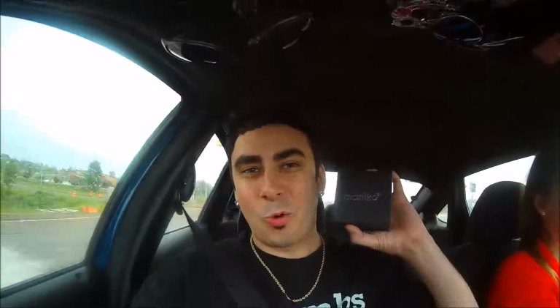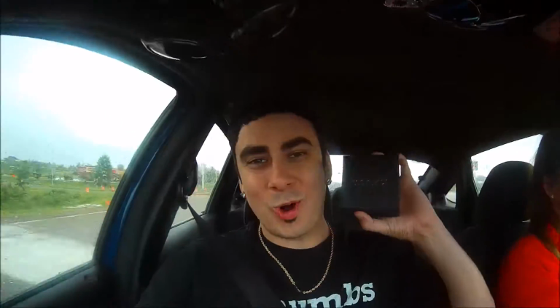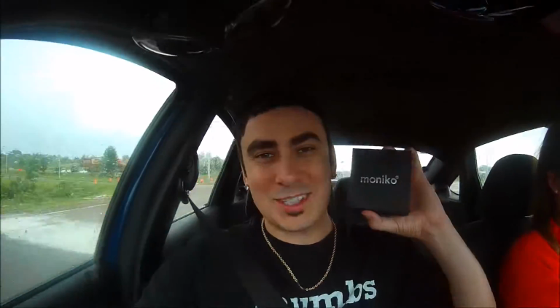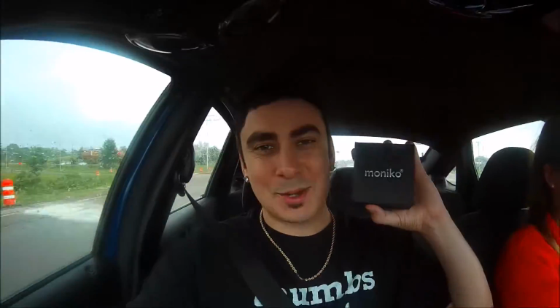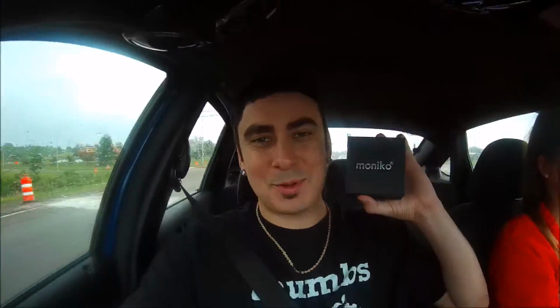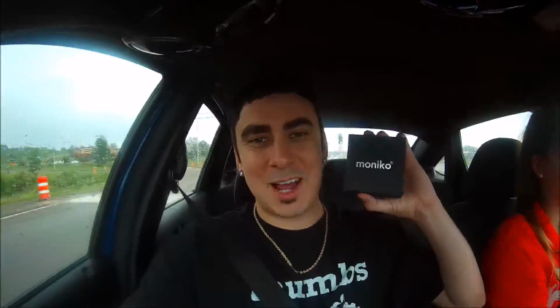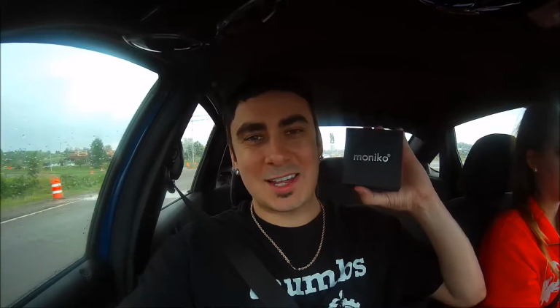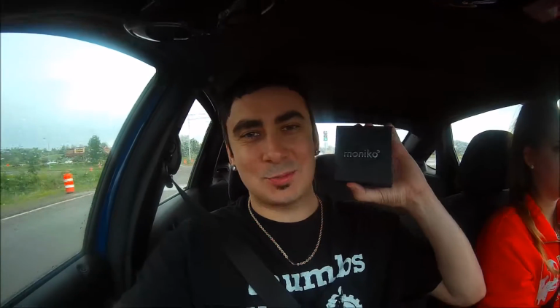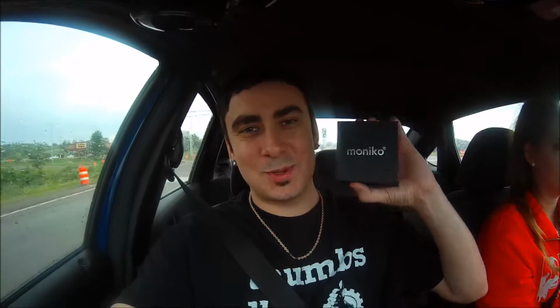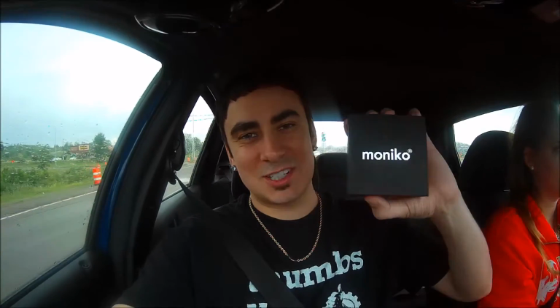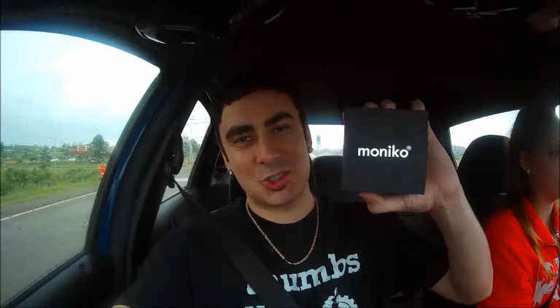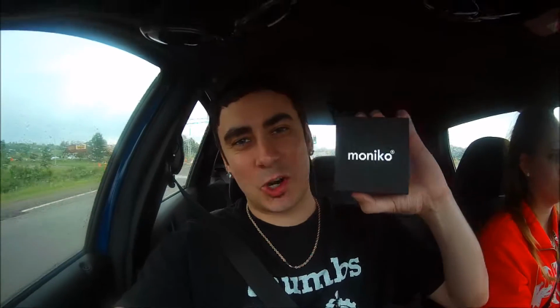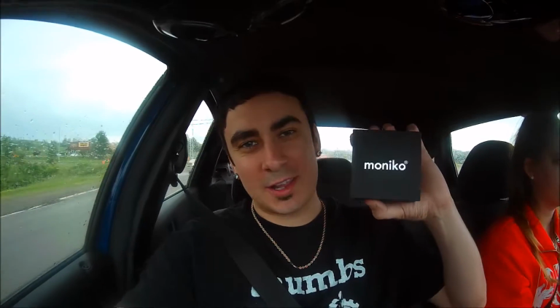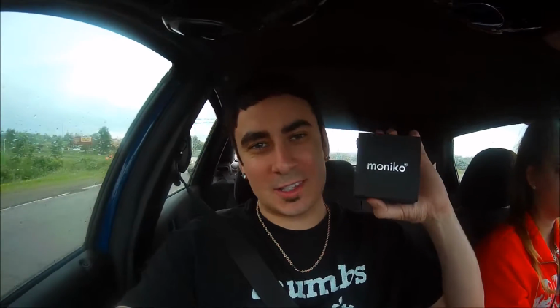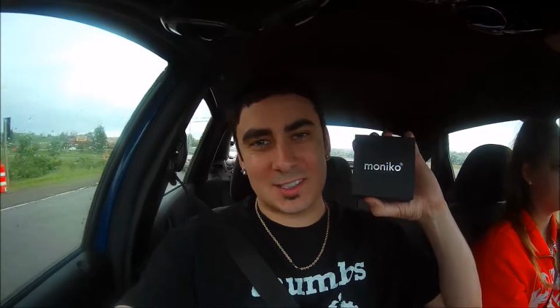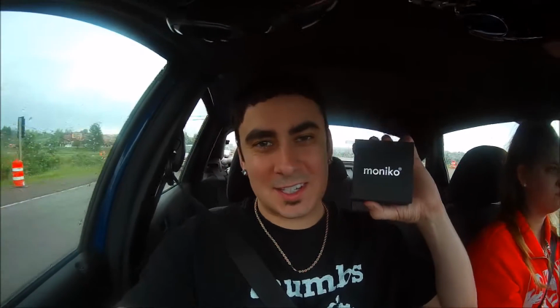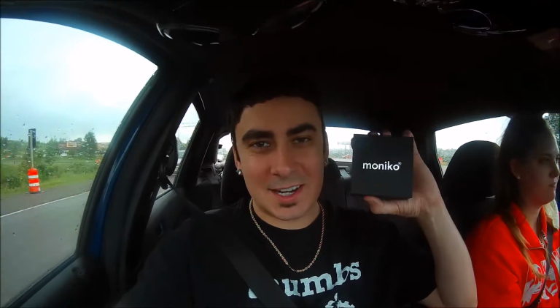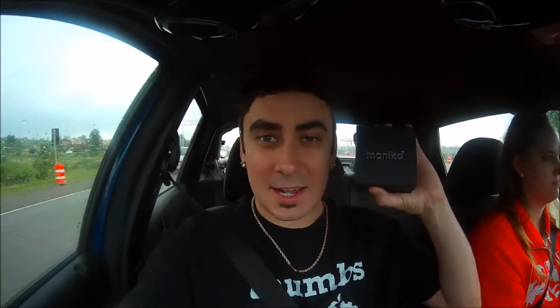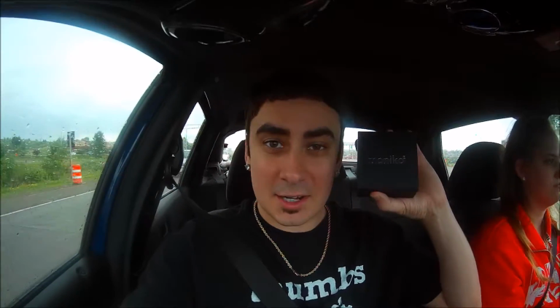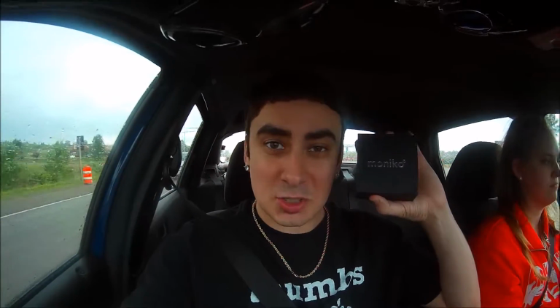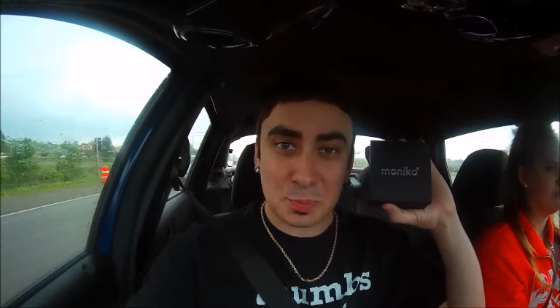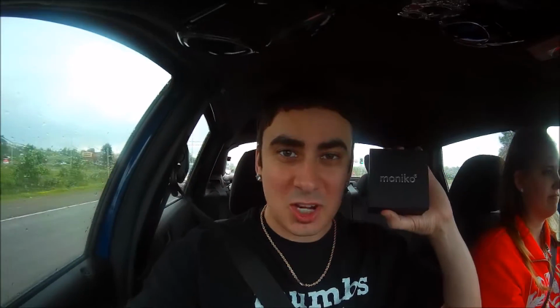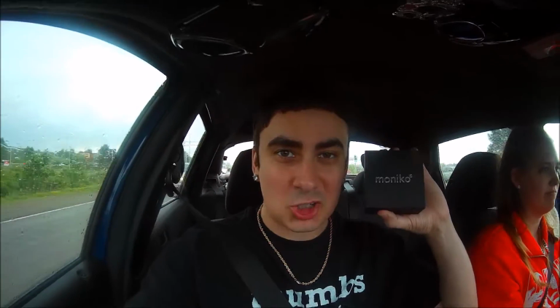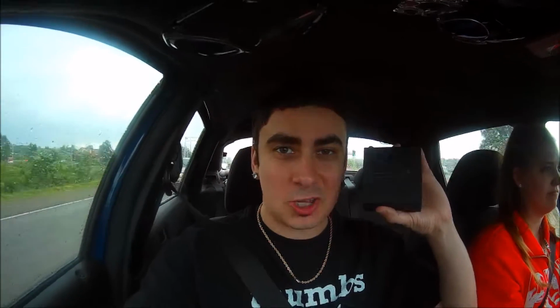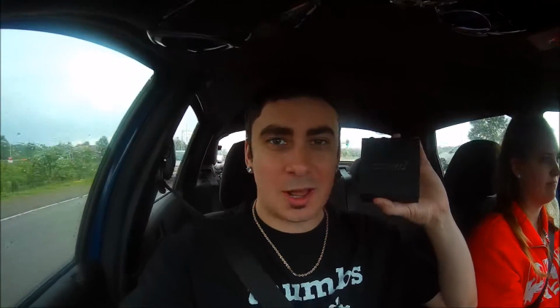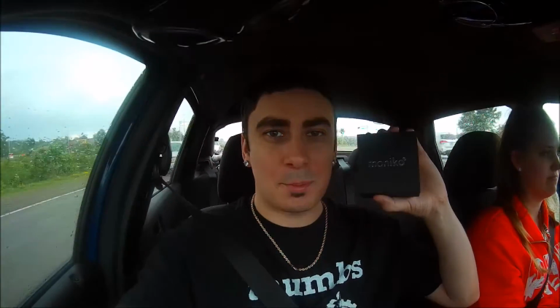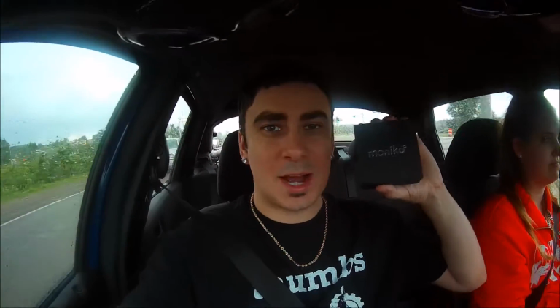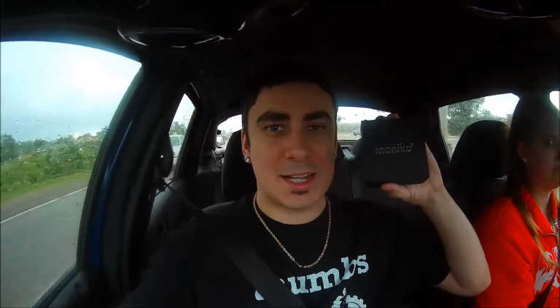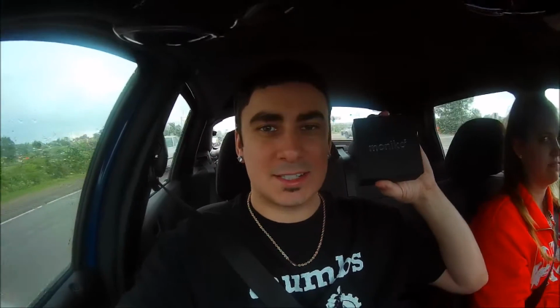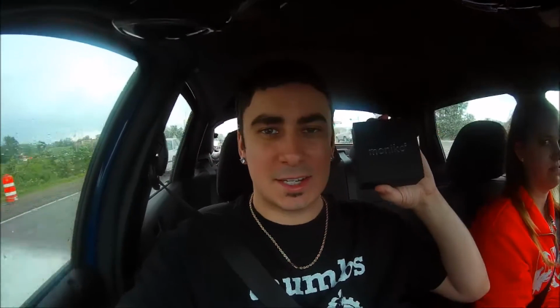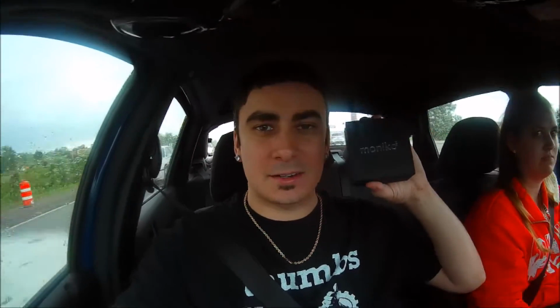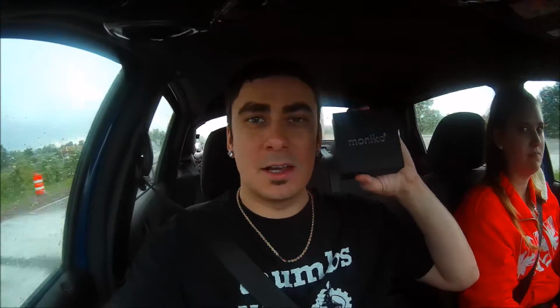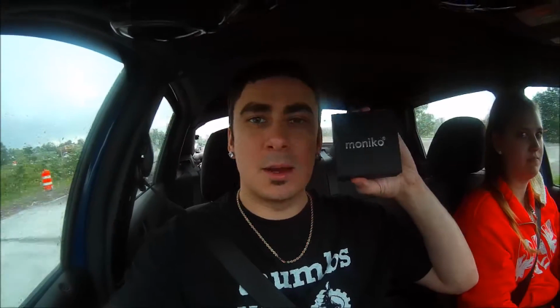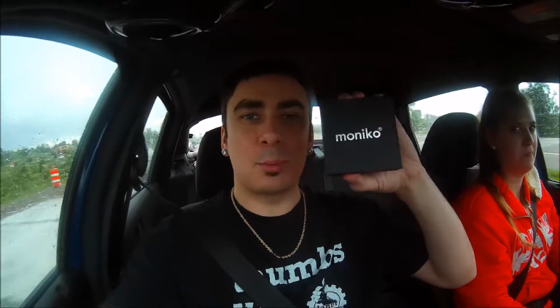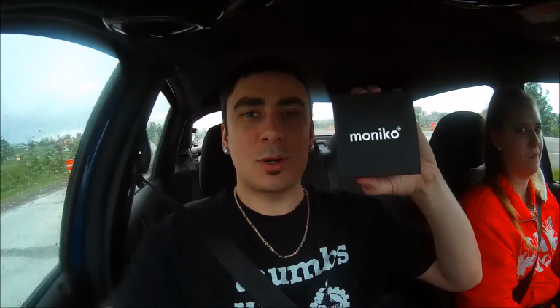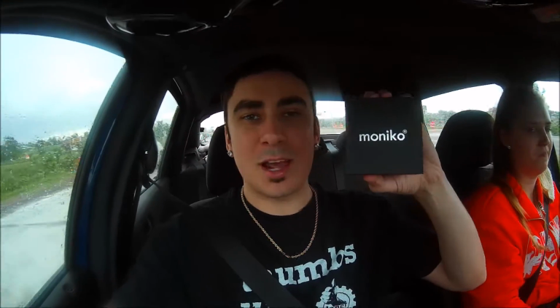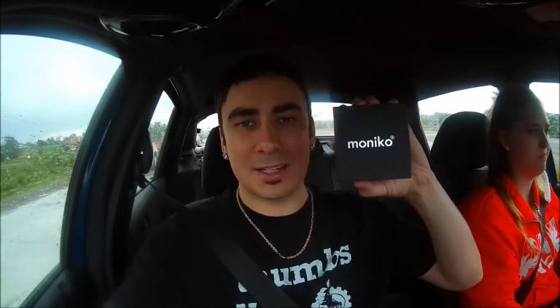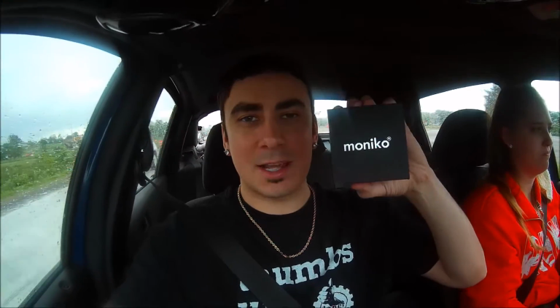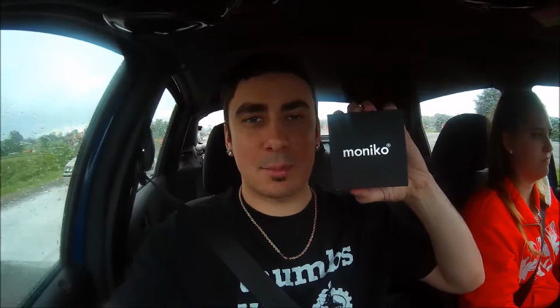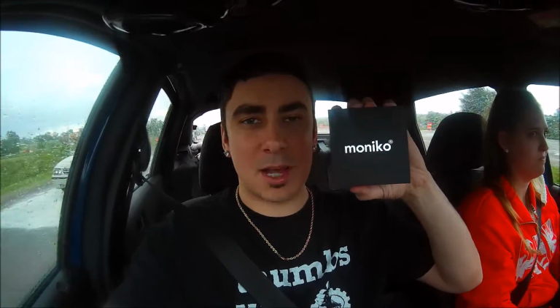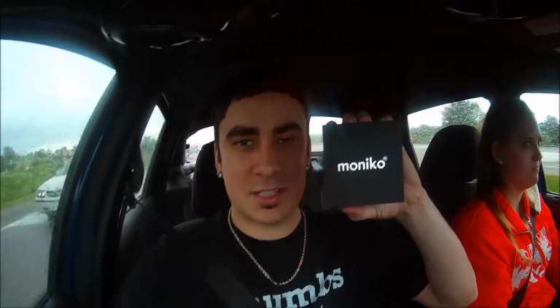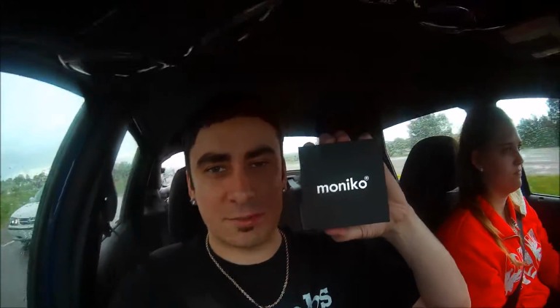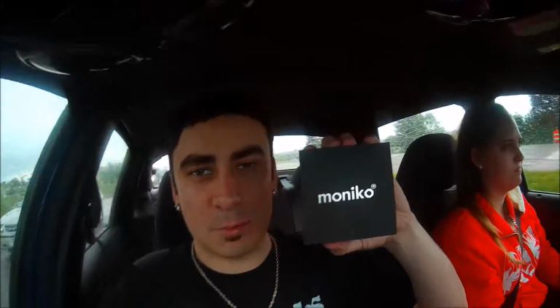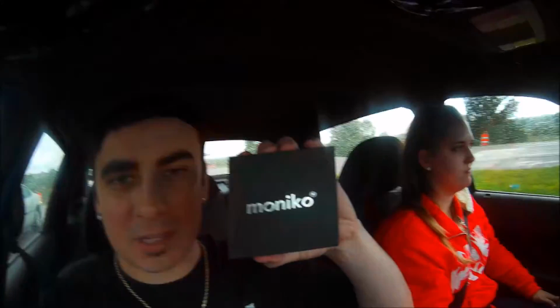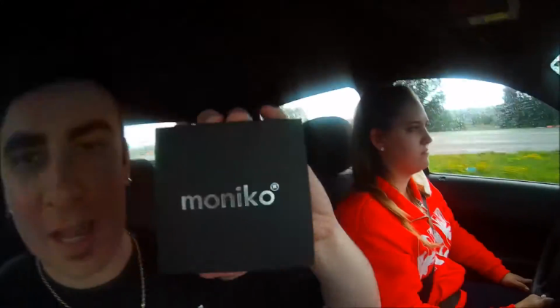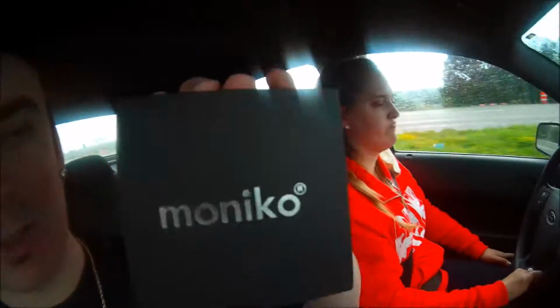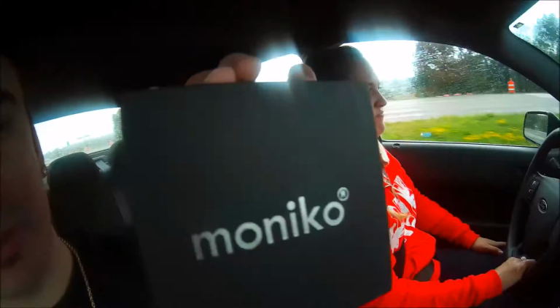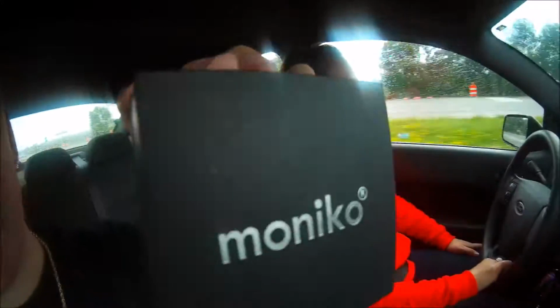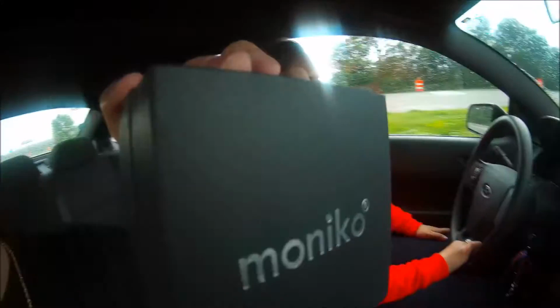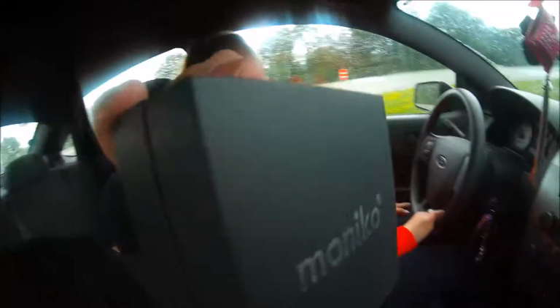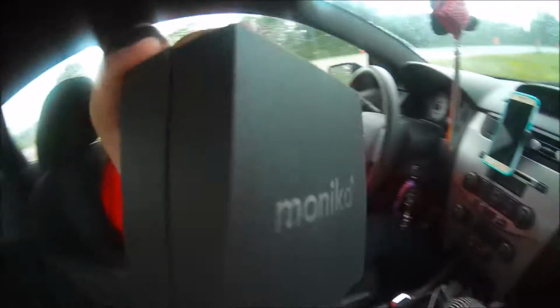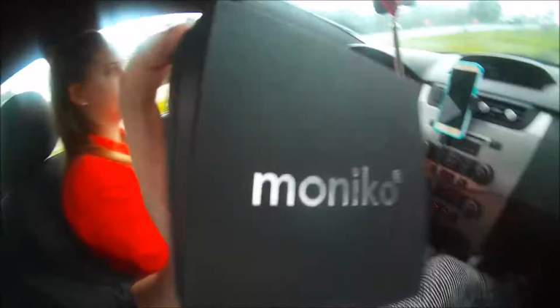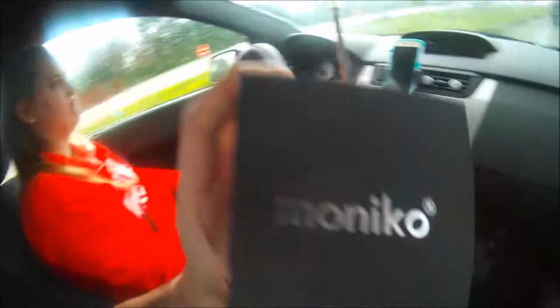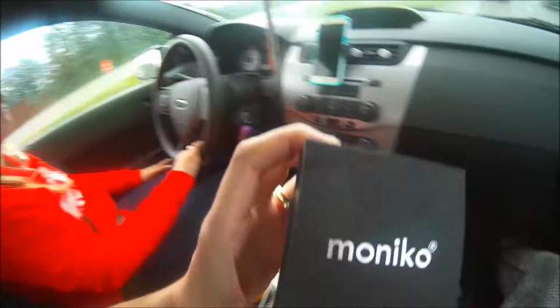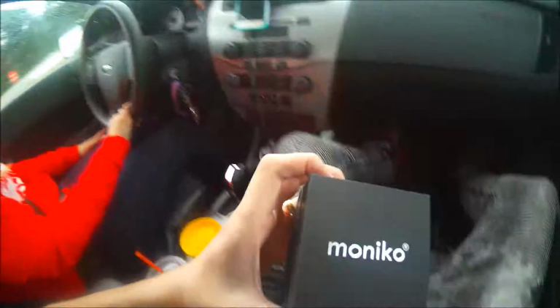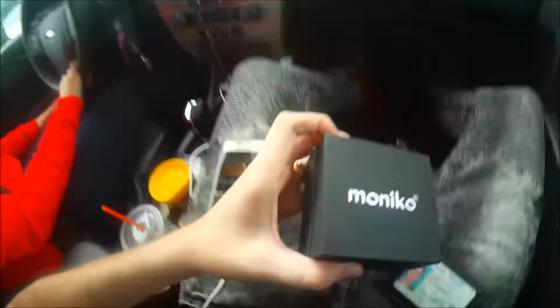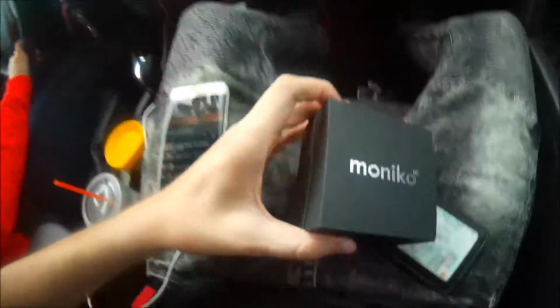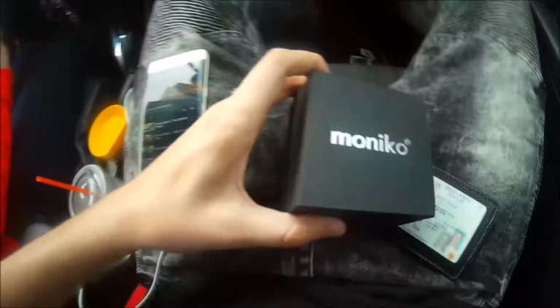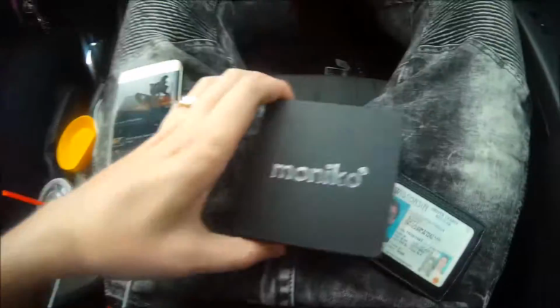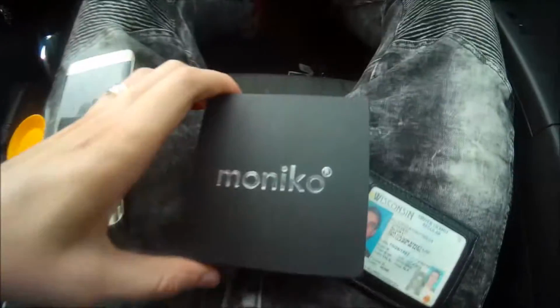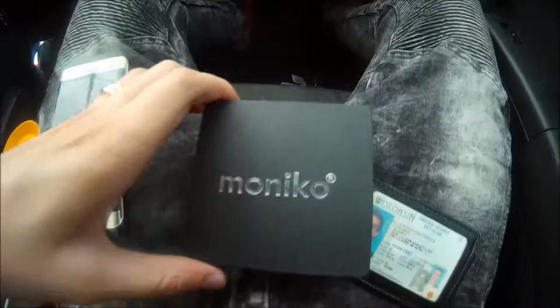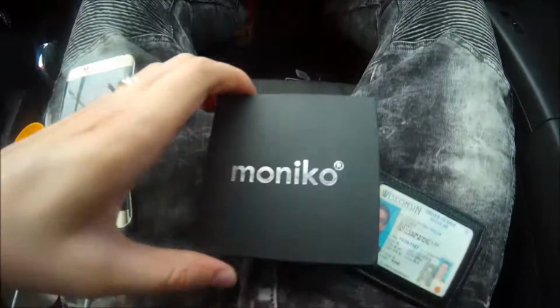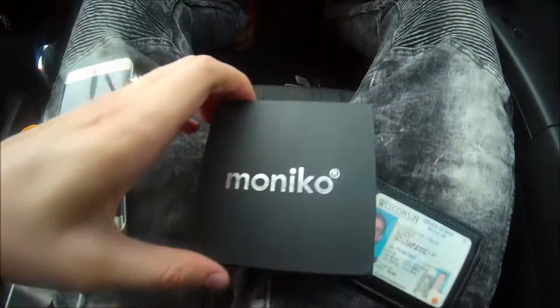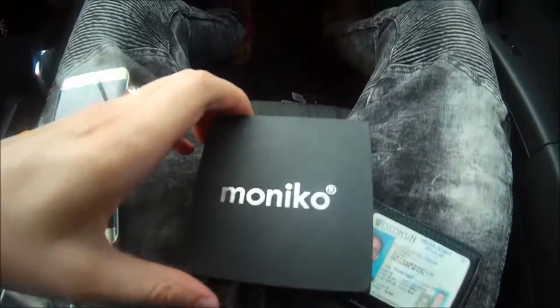What's up guys, Mr. Allen C here. I got a special product unboxing from the guys over at Monaco — let's take a look.